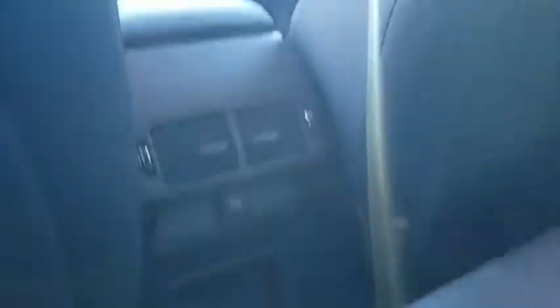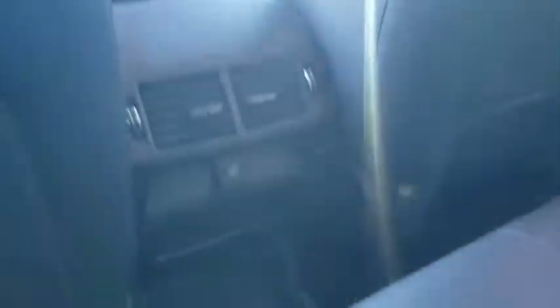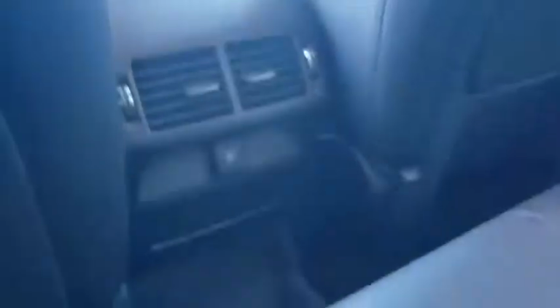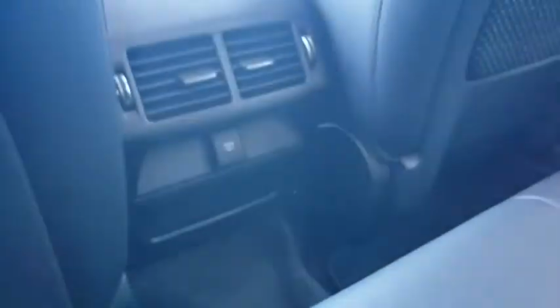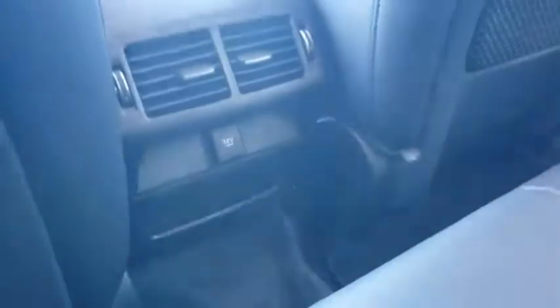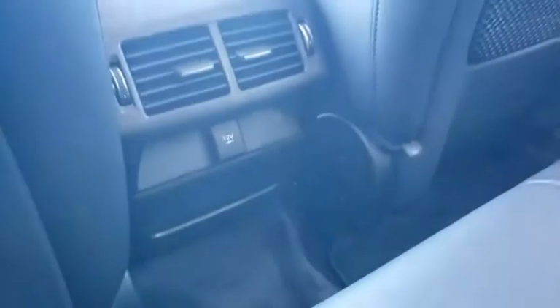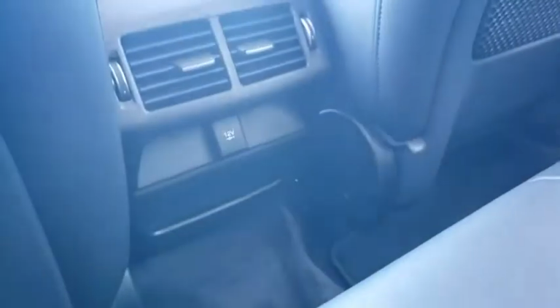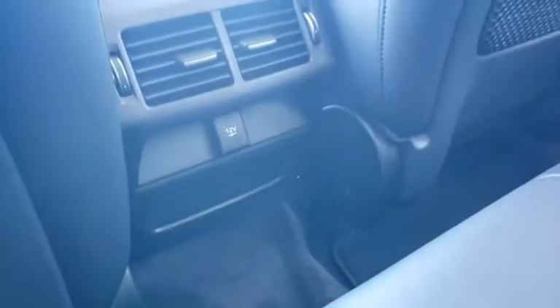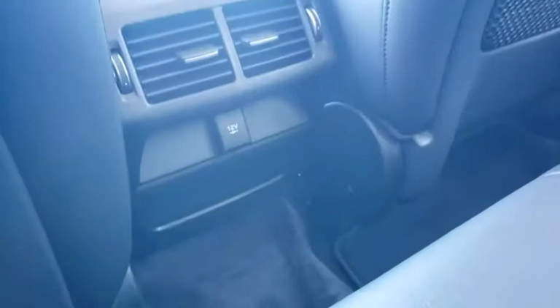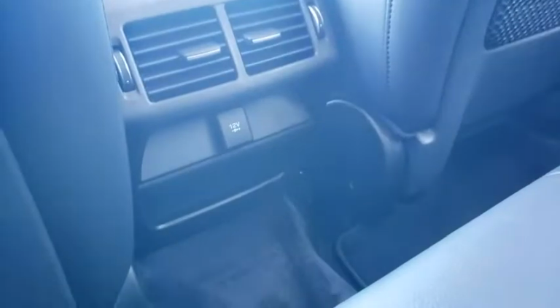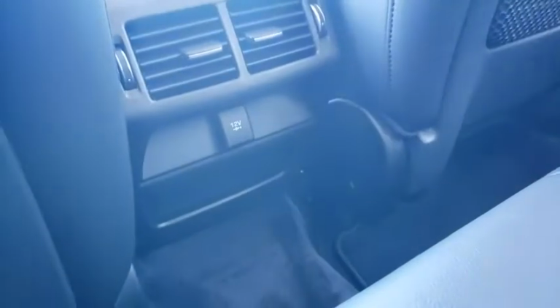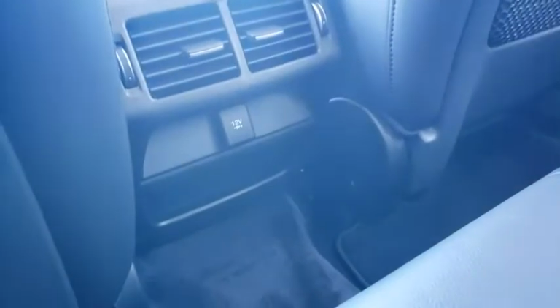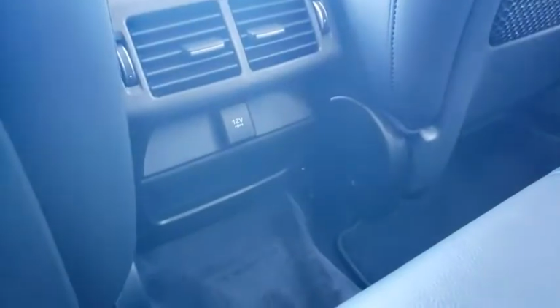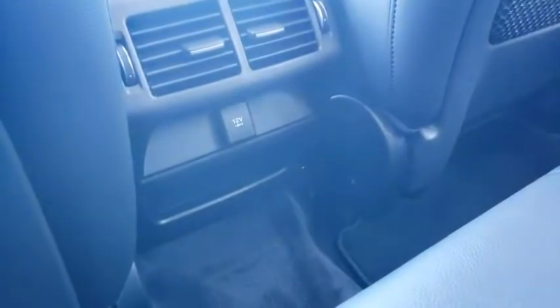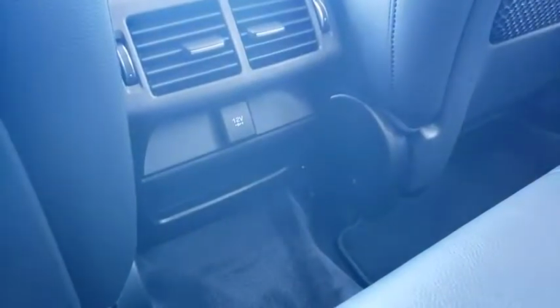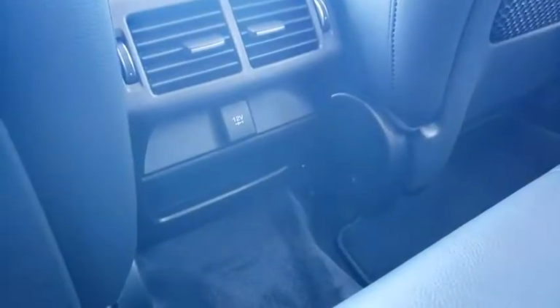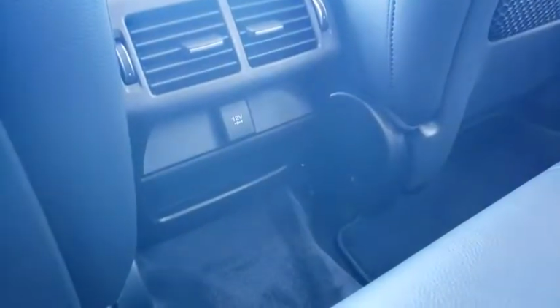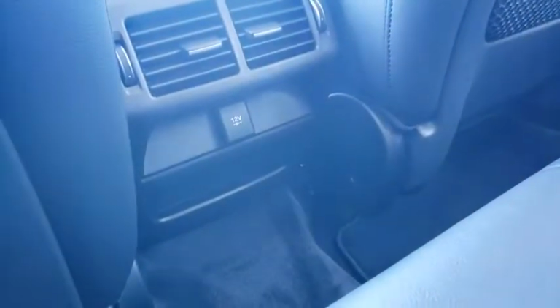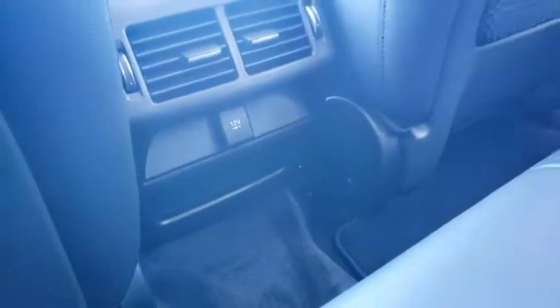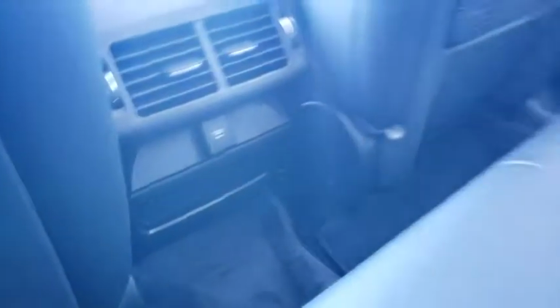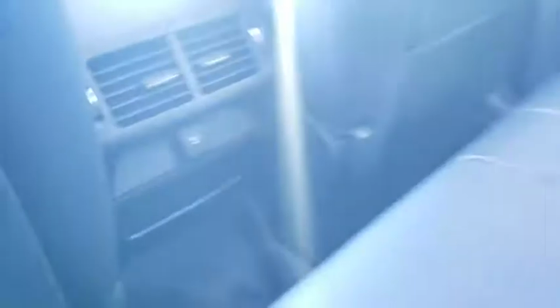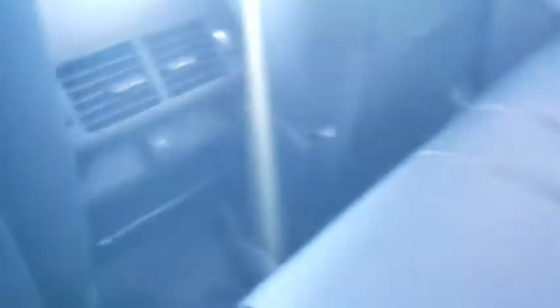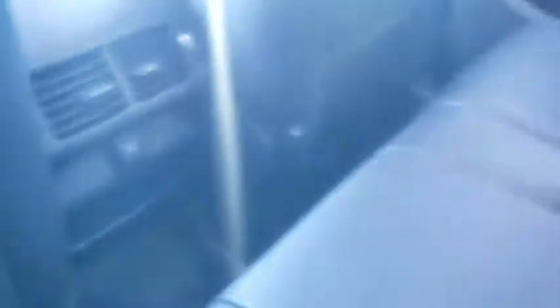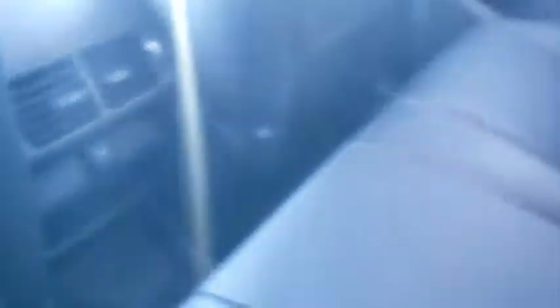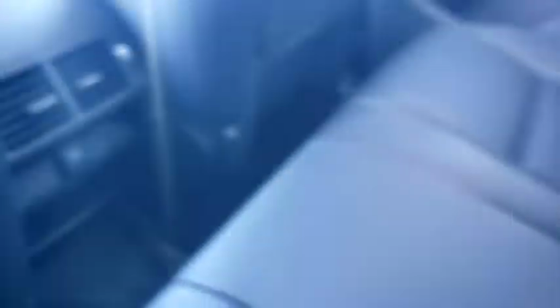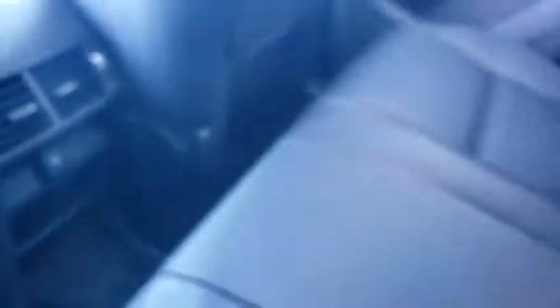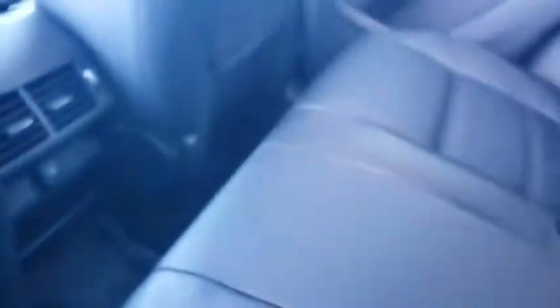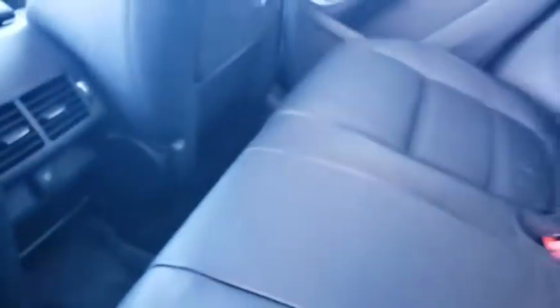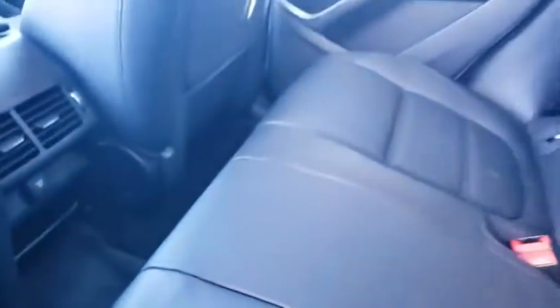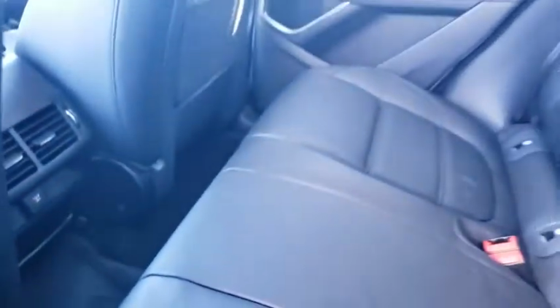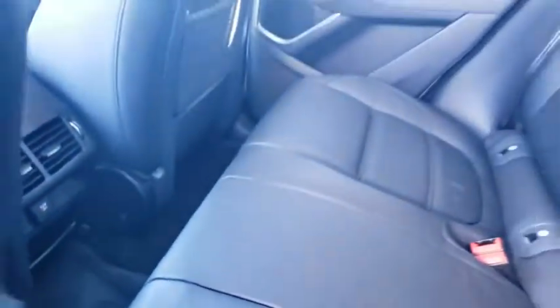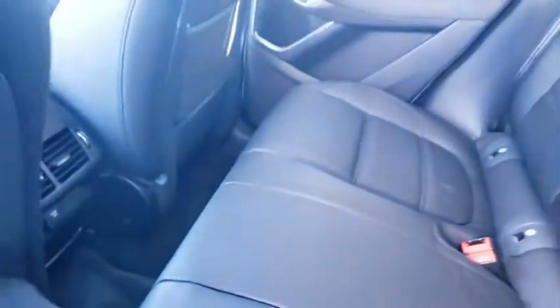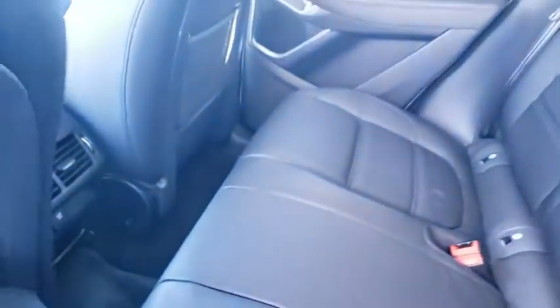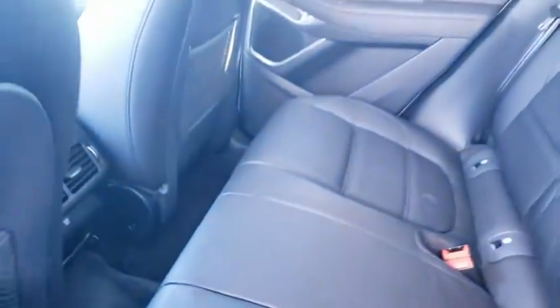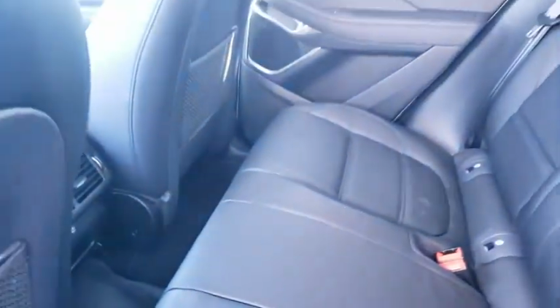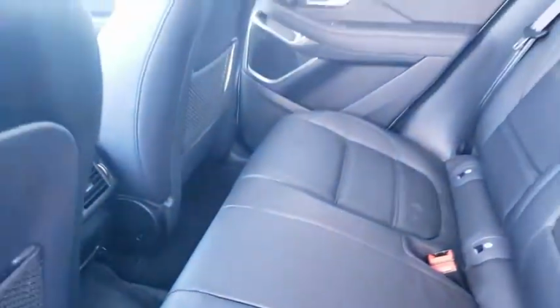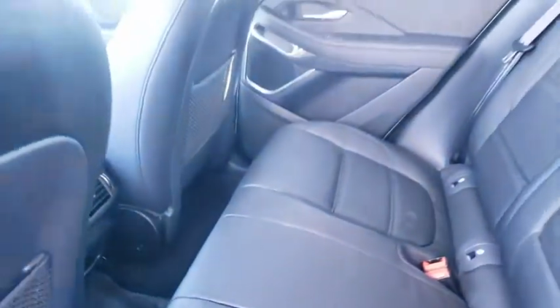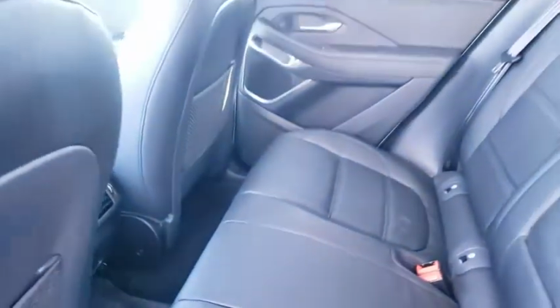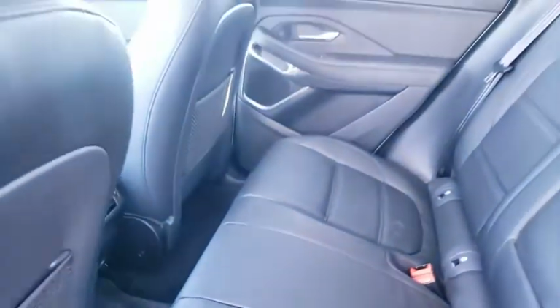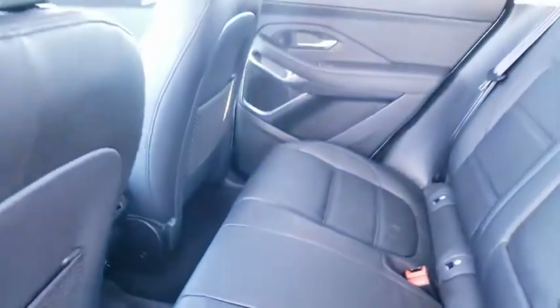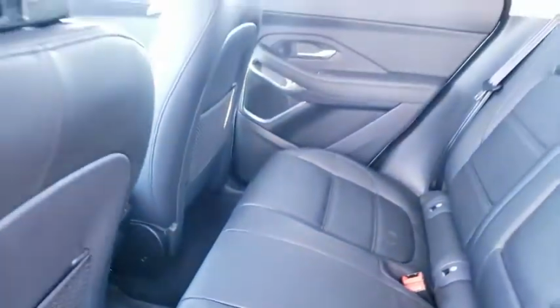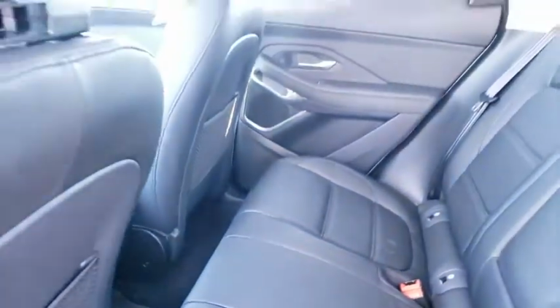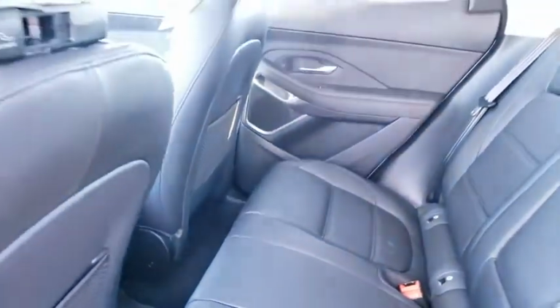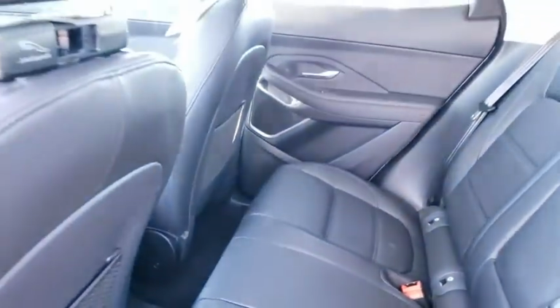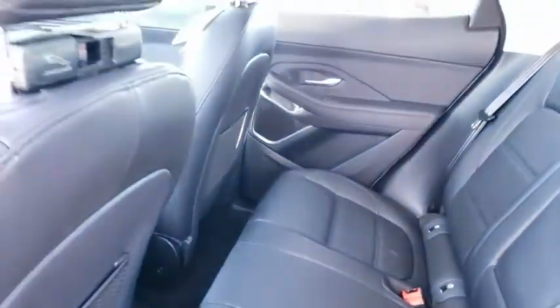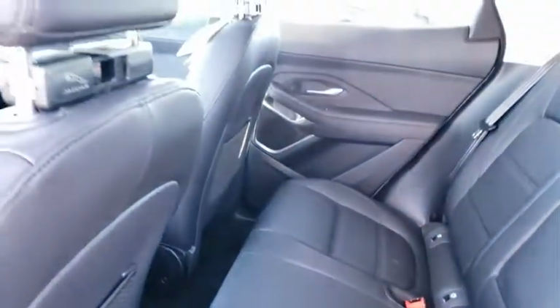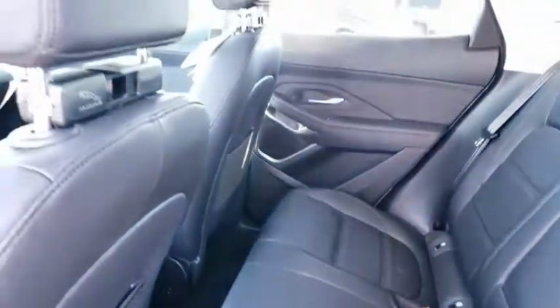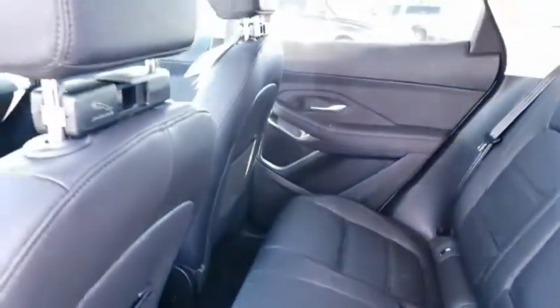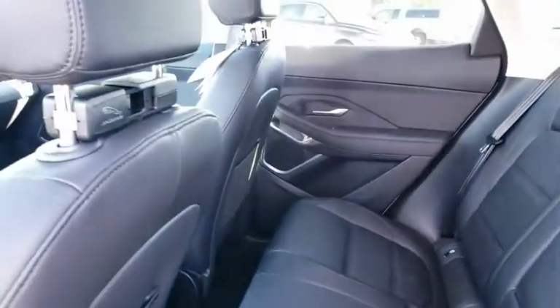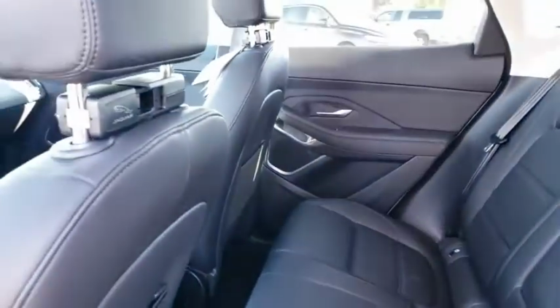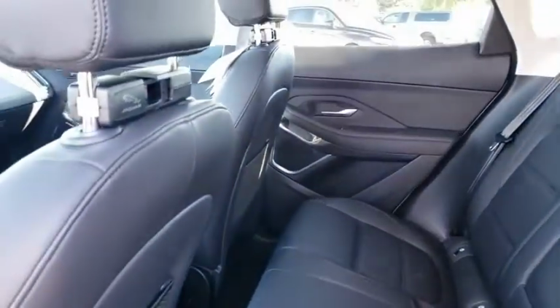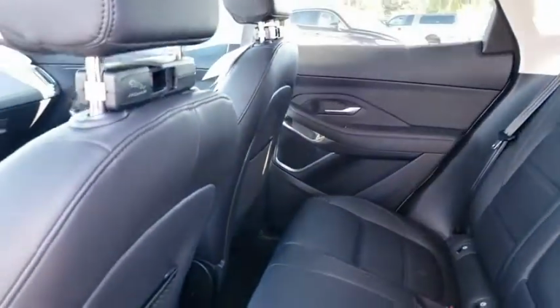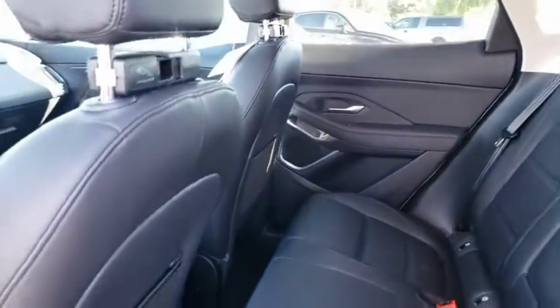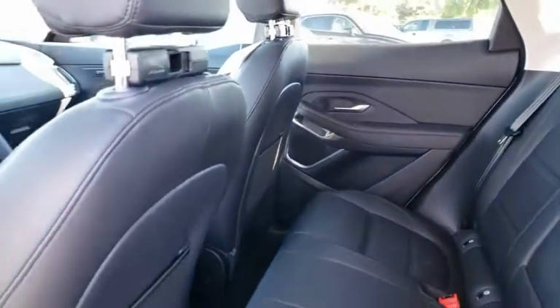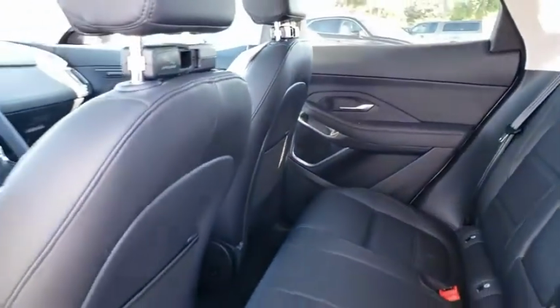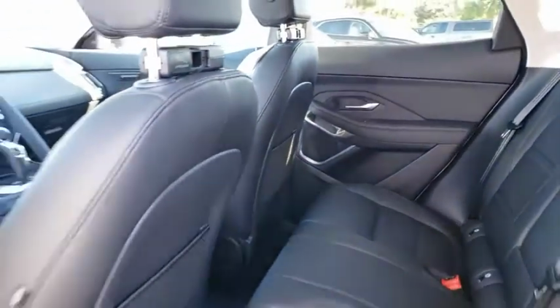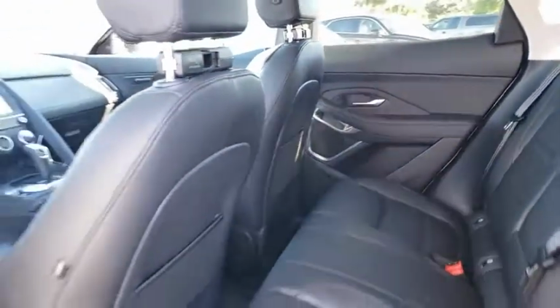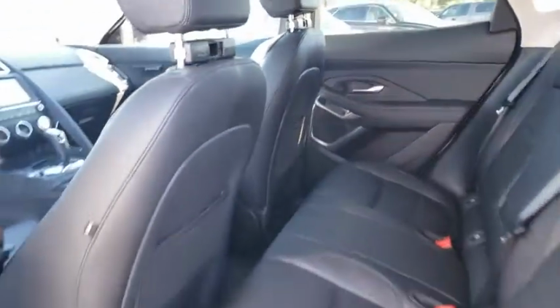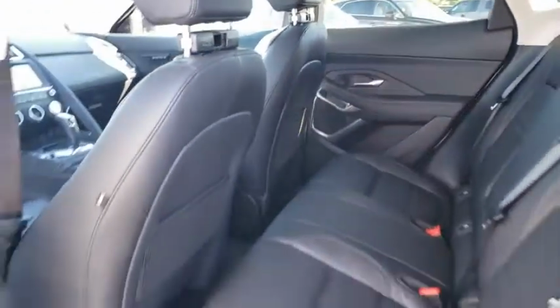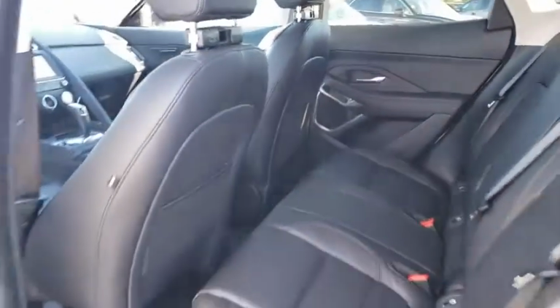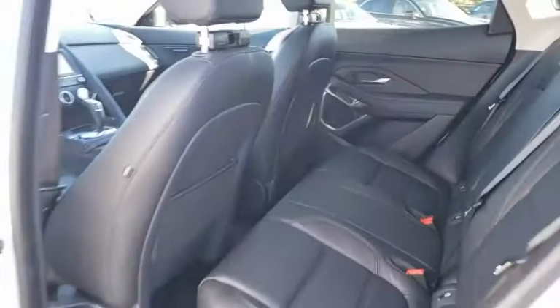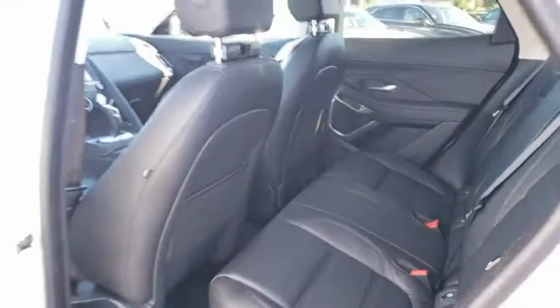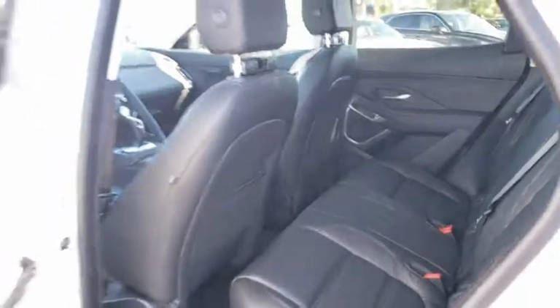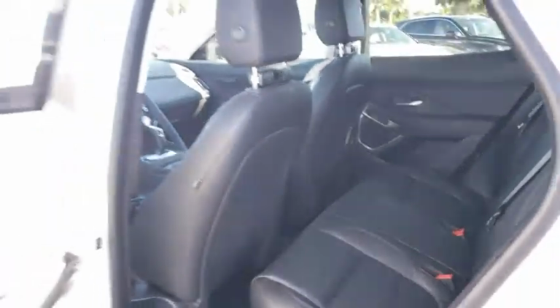Leather-wrapped steering wheel, power steering, adjustable steering wheel, keyless start, aluminum wheels, floor mats.